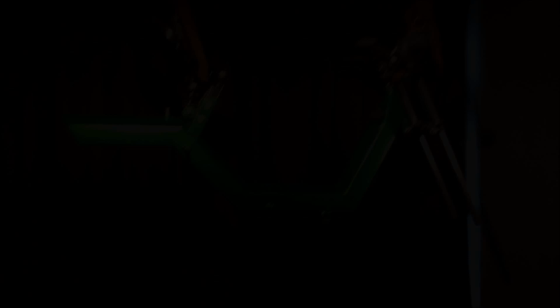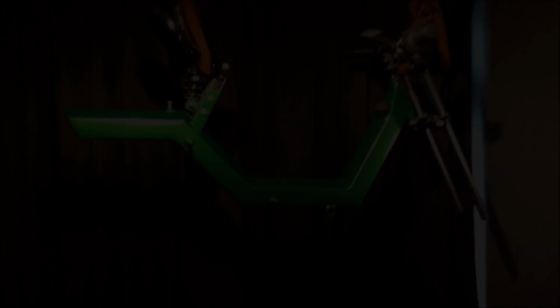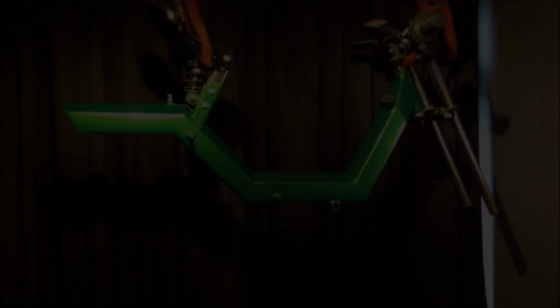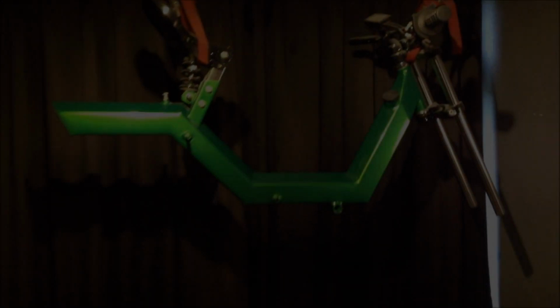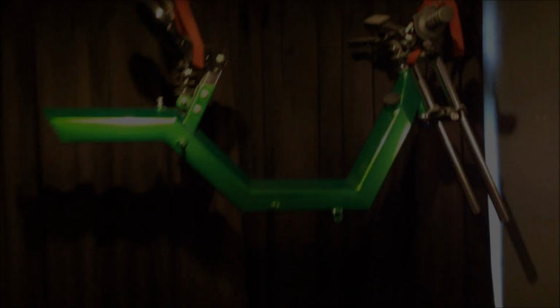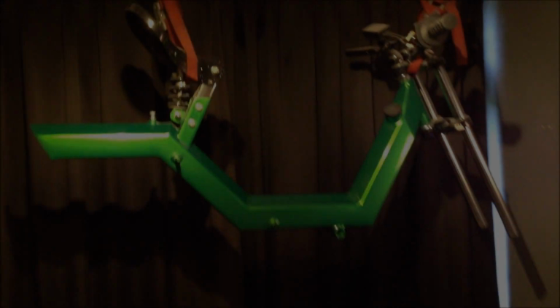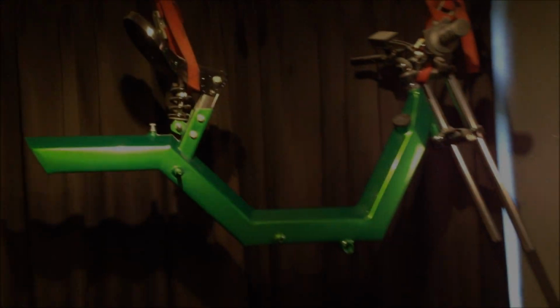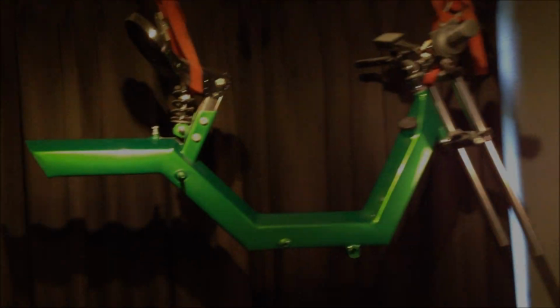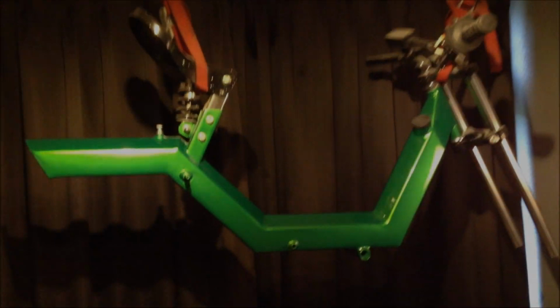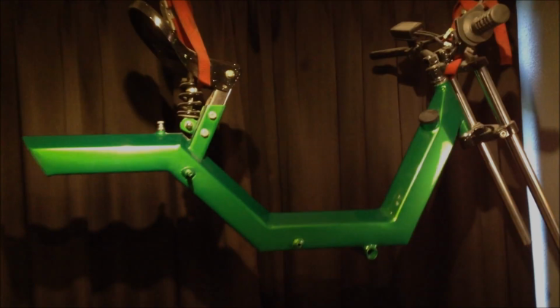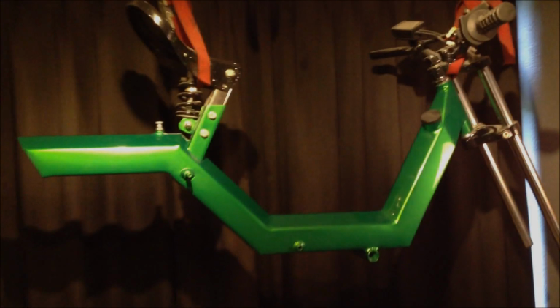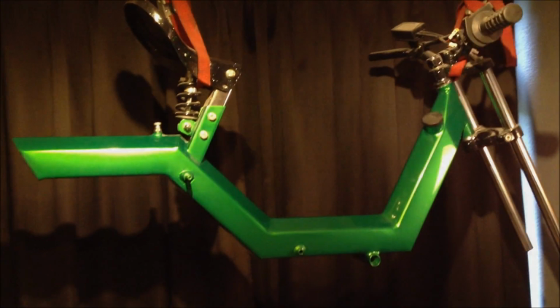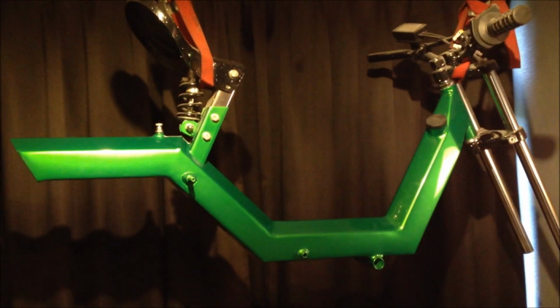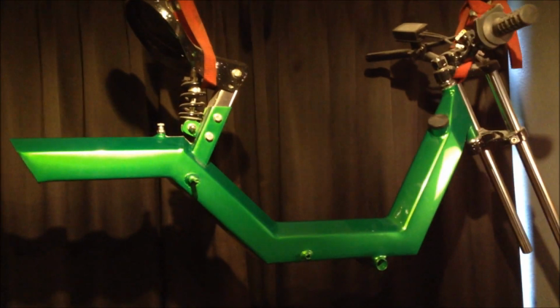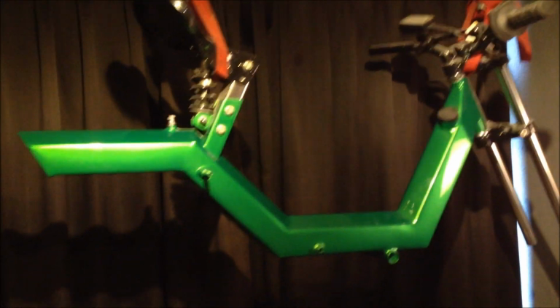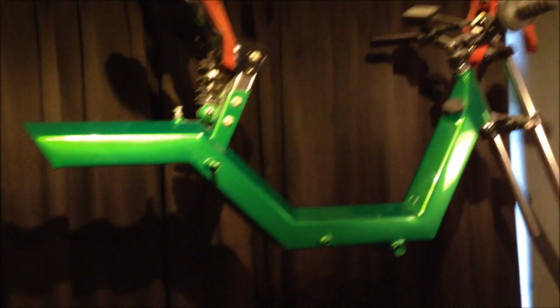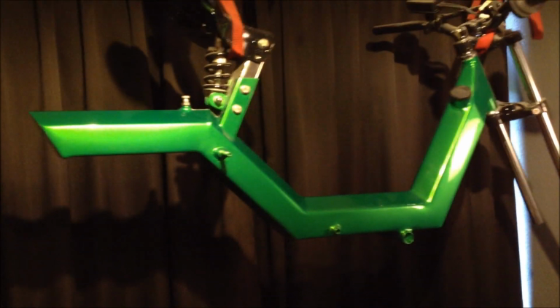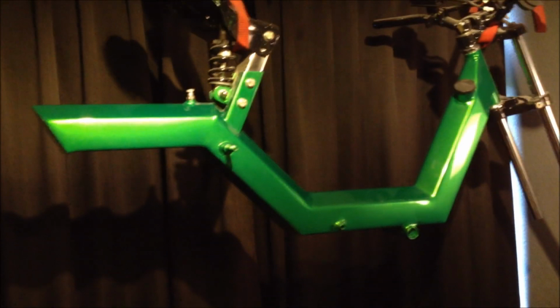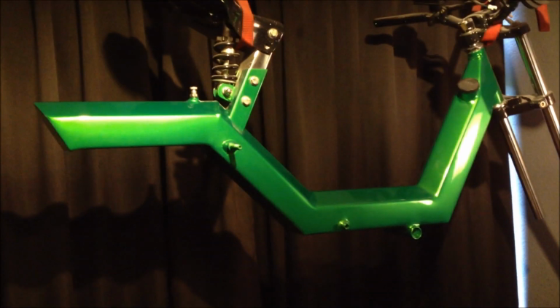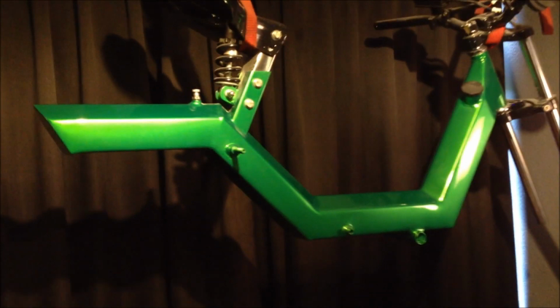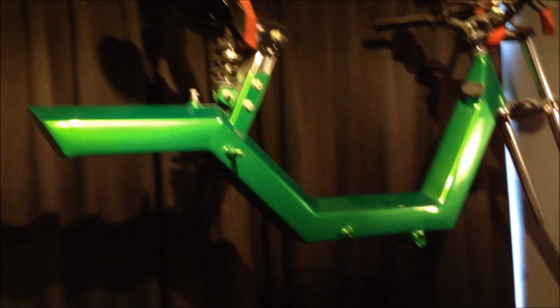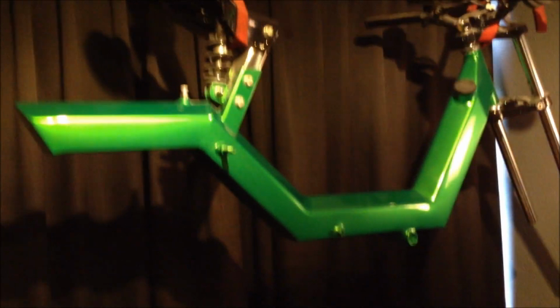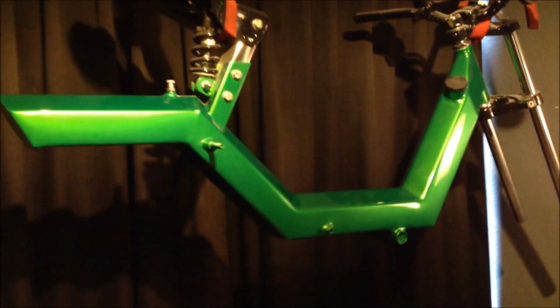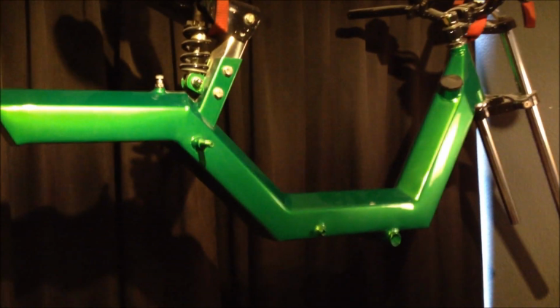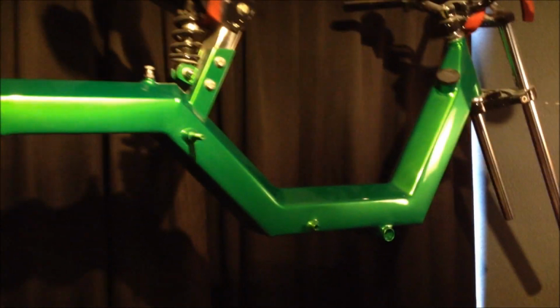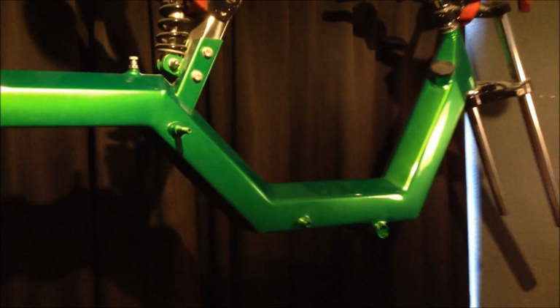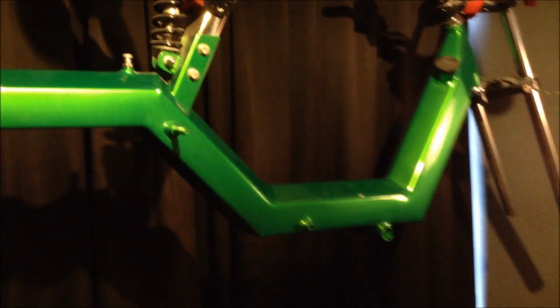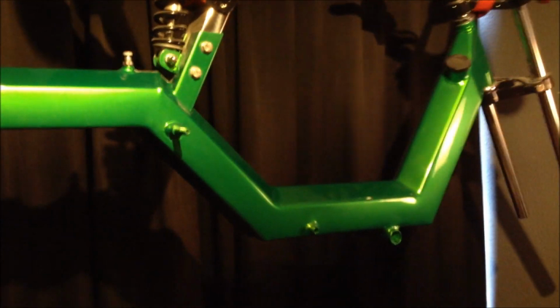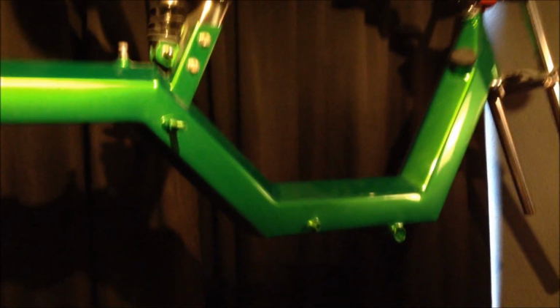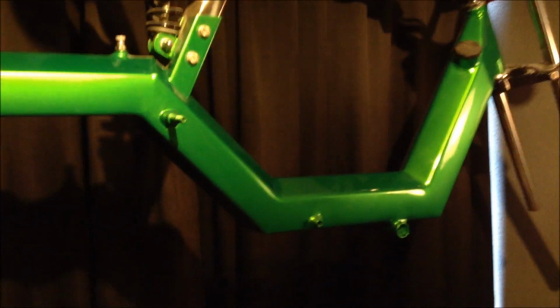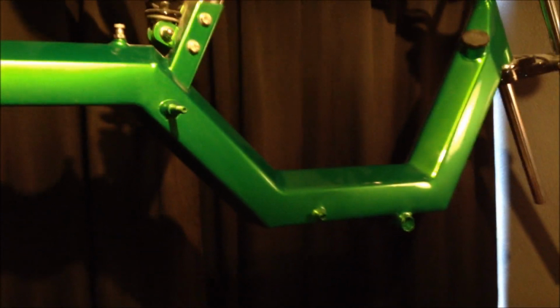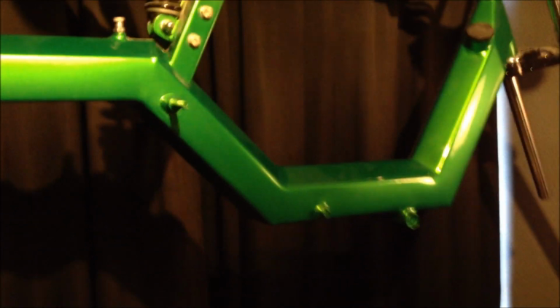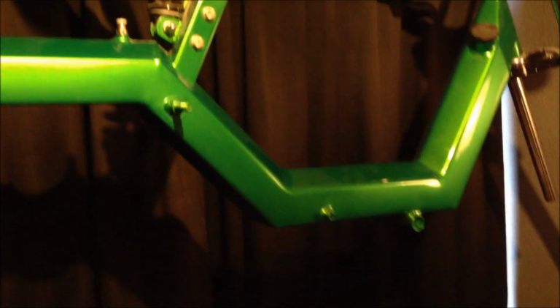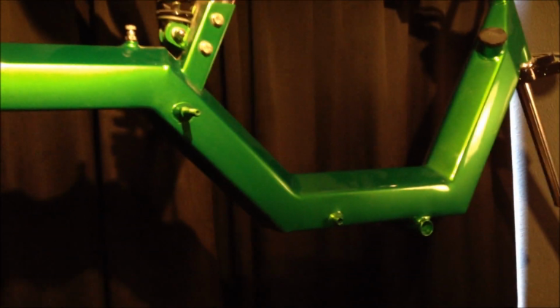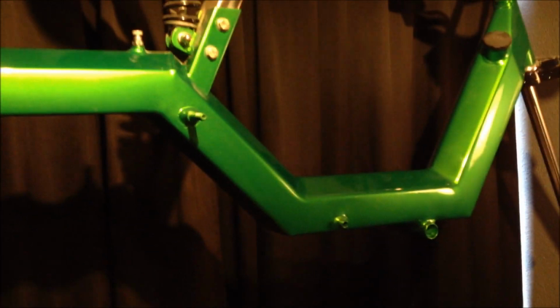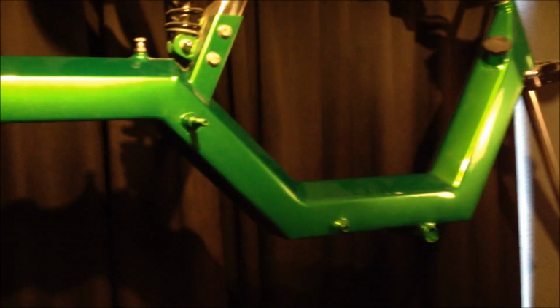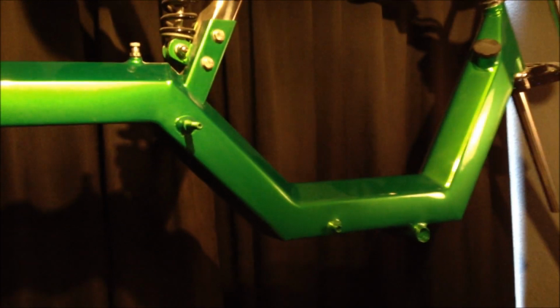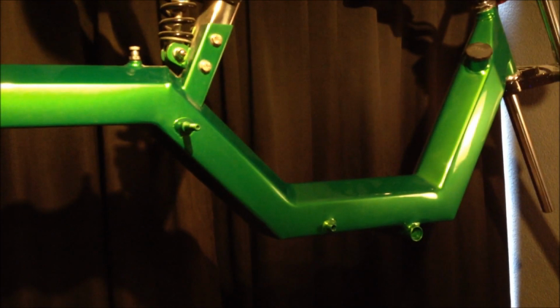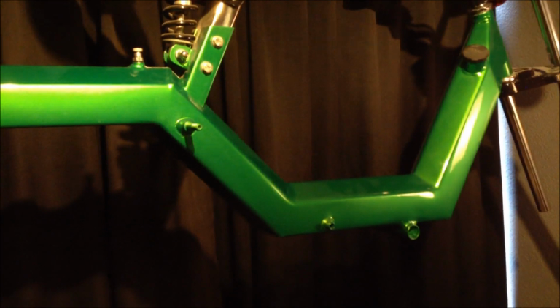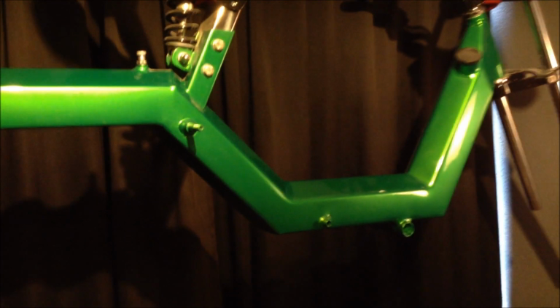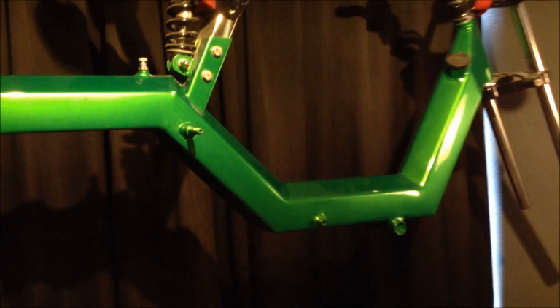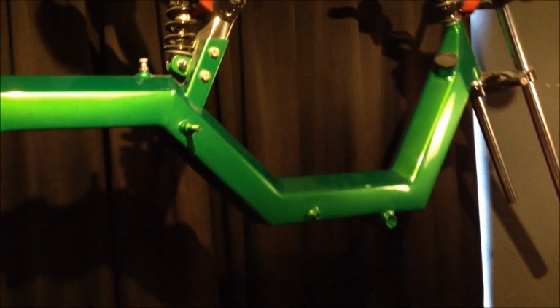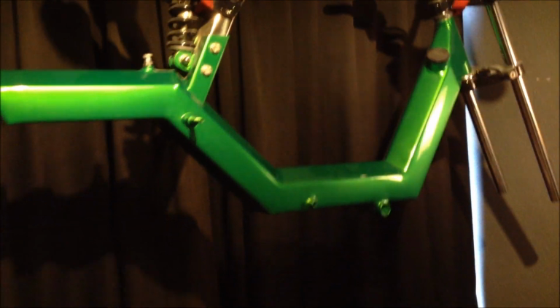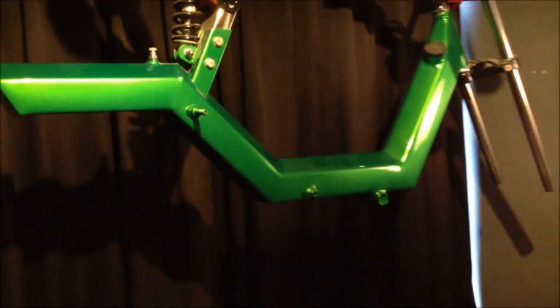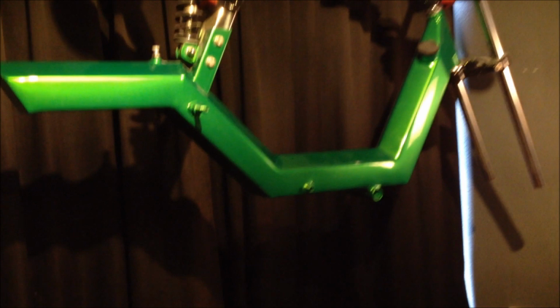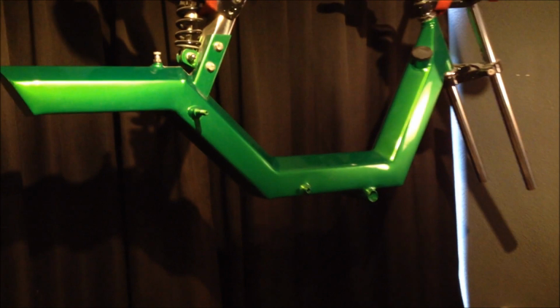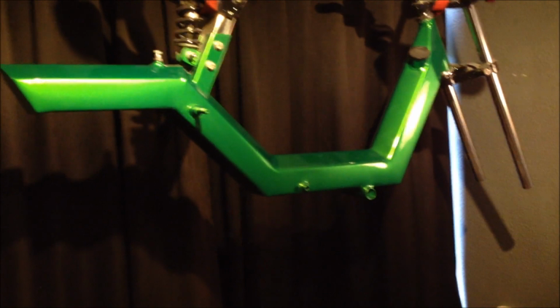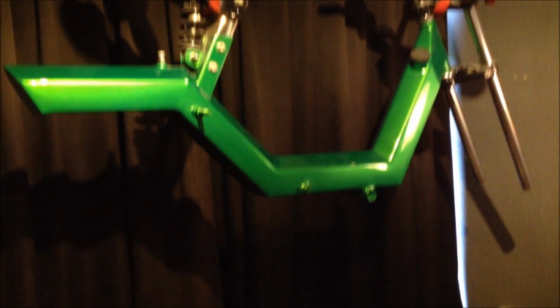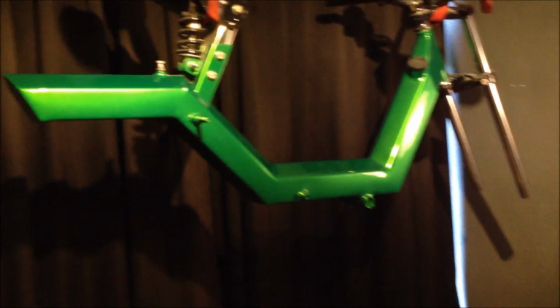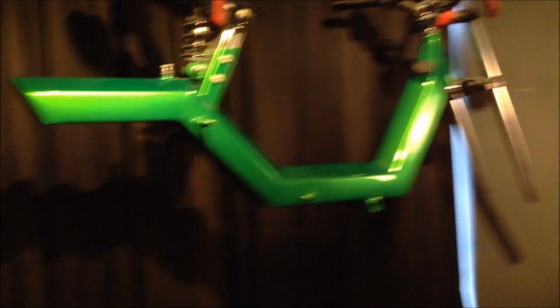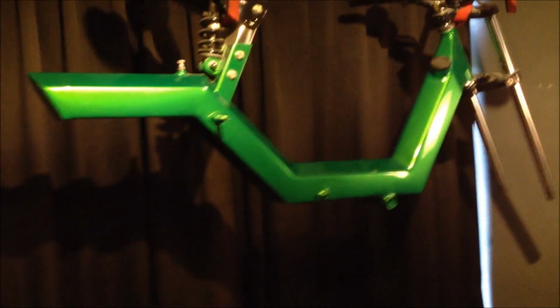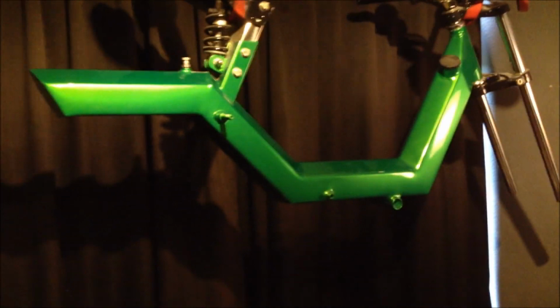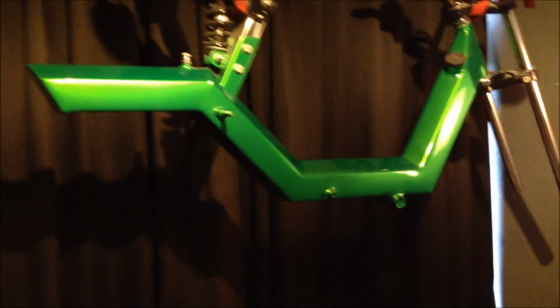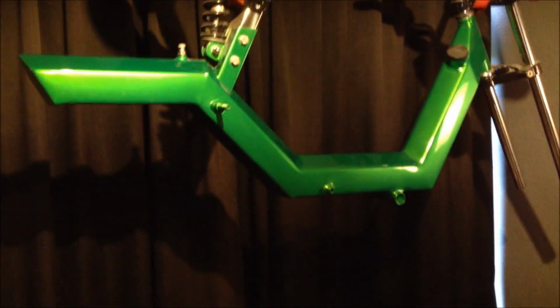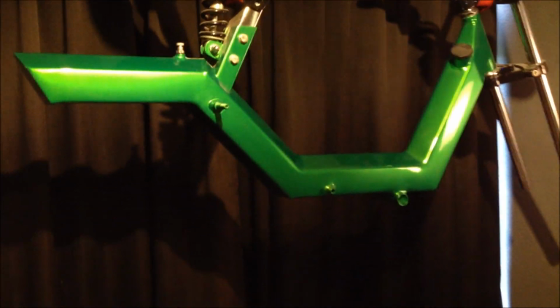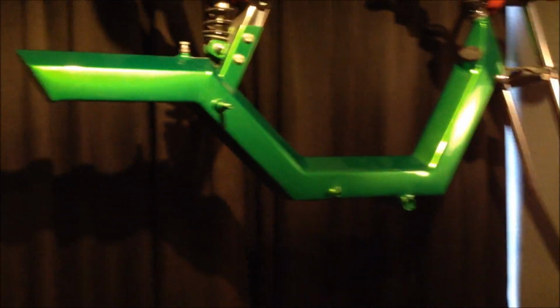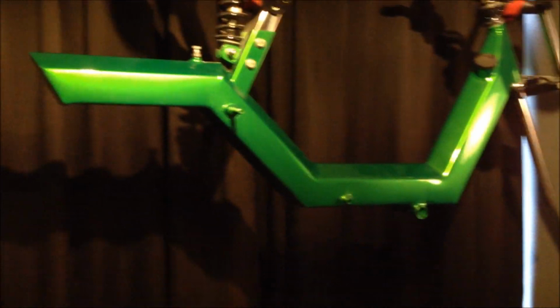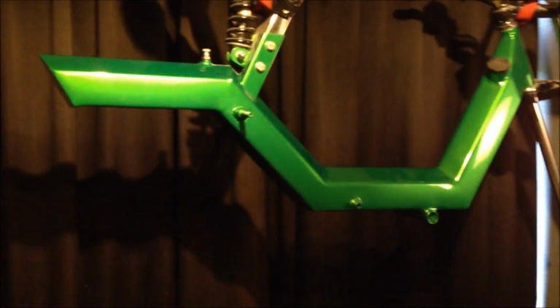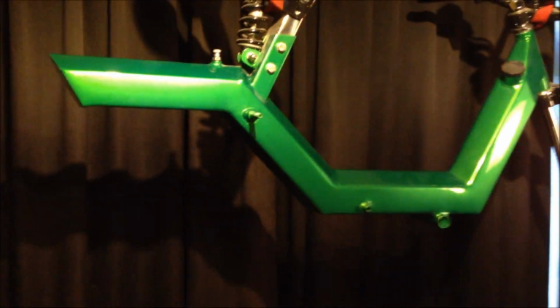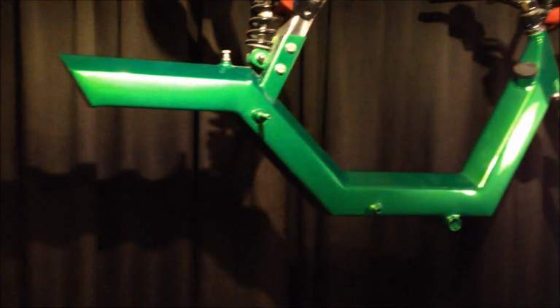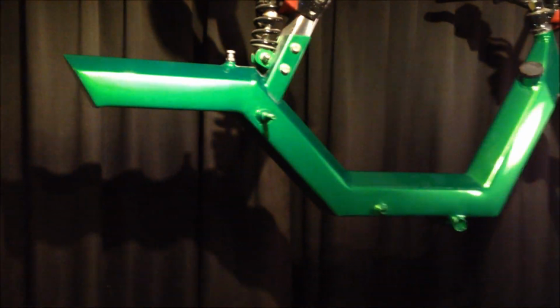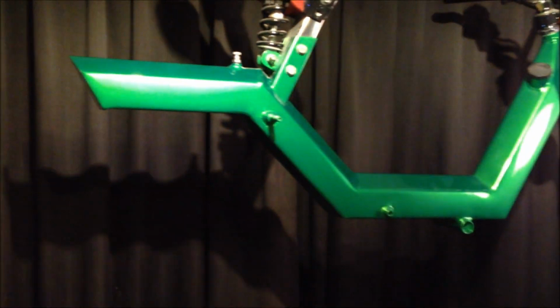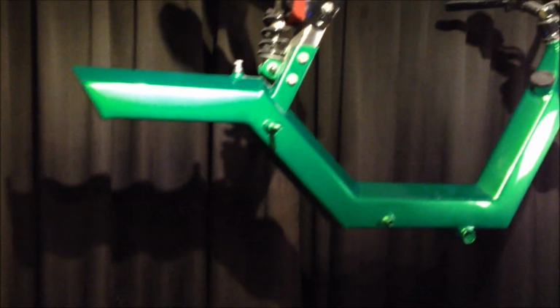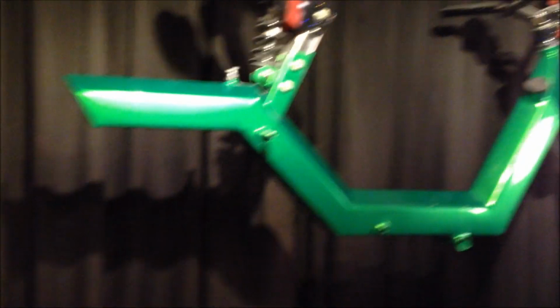Hey guys, what's up? Moparts Webshop again. Today I'll be showing you another project we've been working on. It's for this green bike.